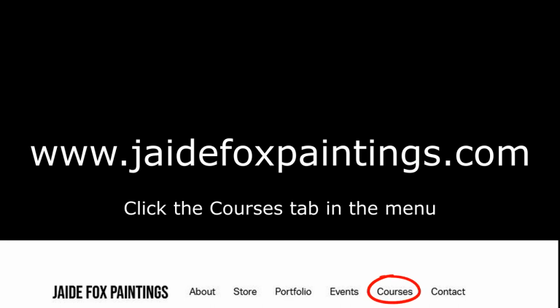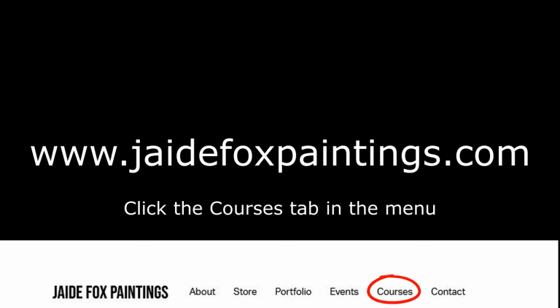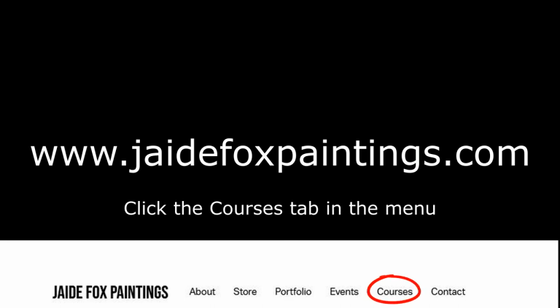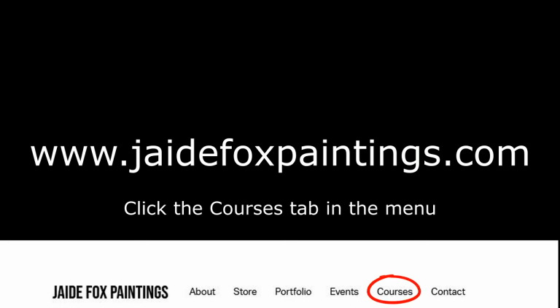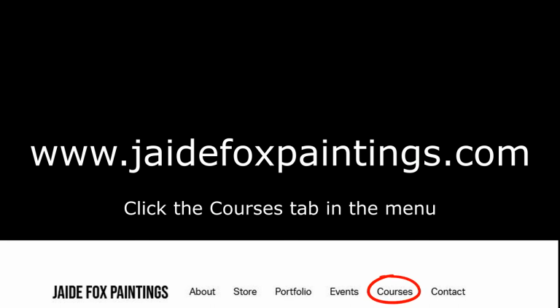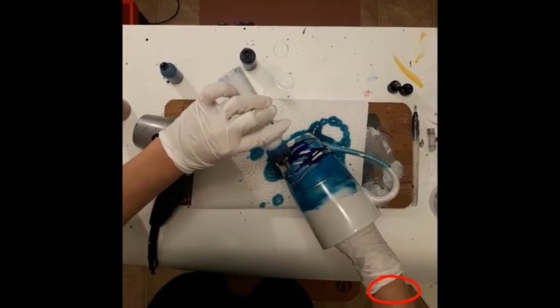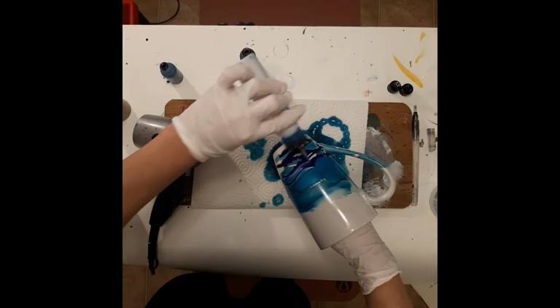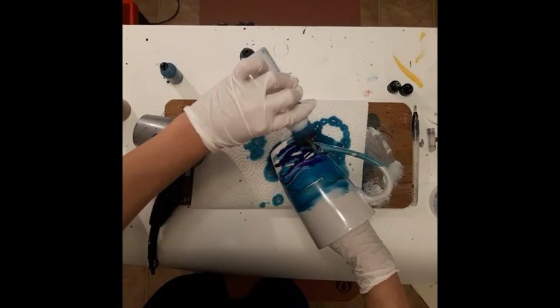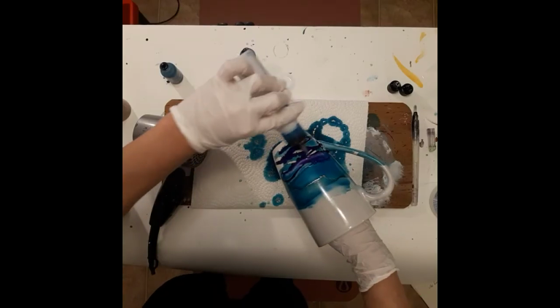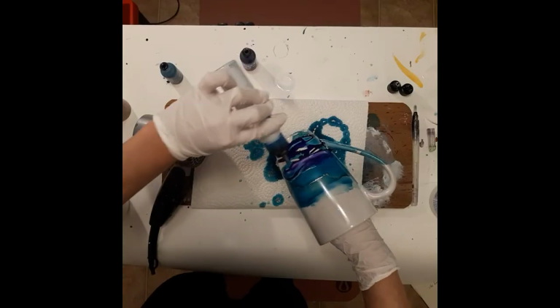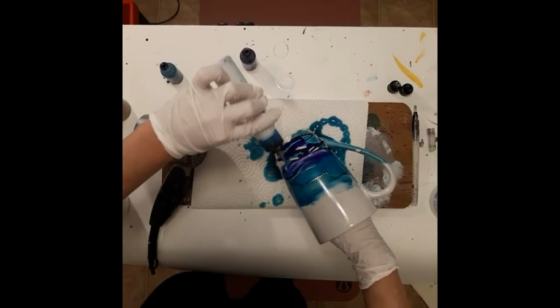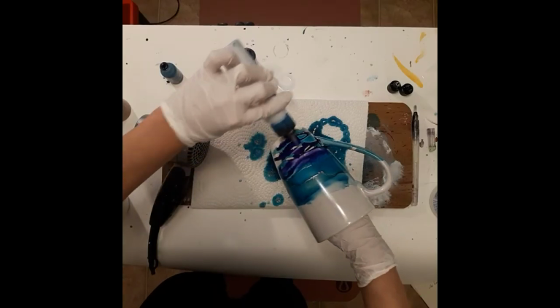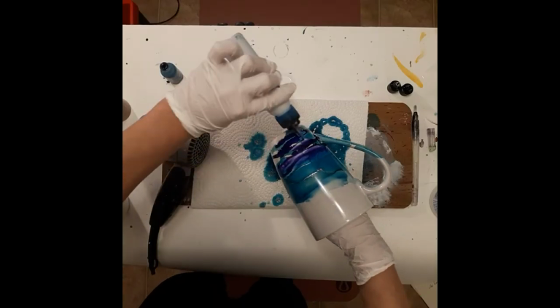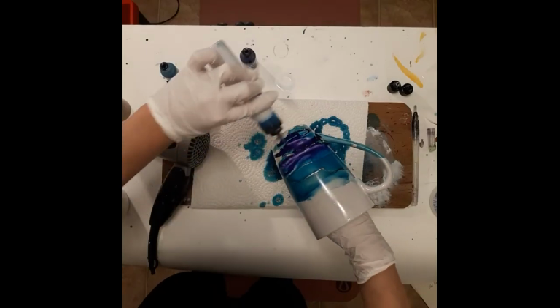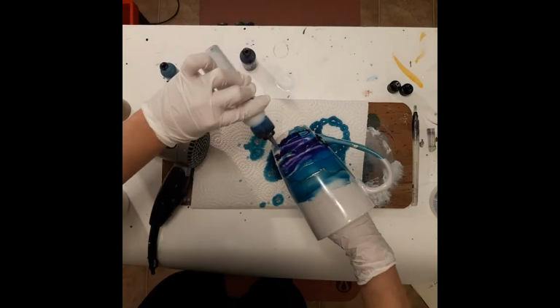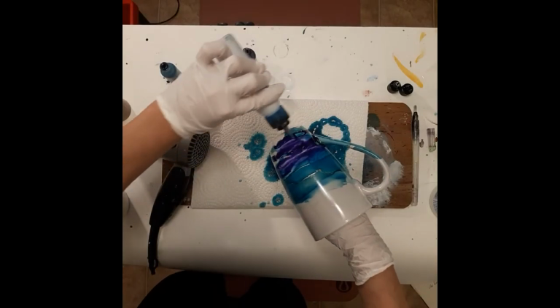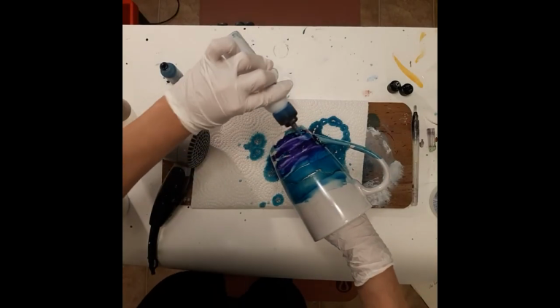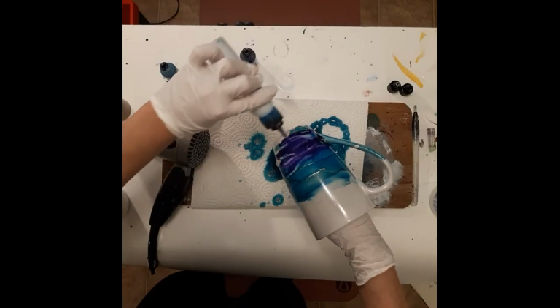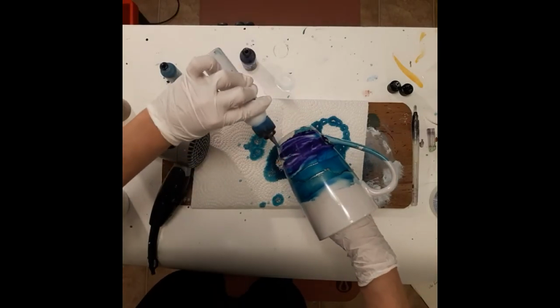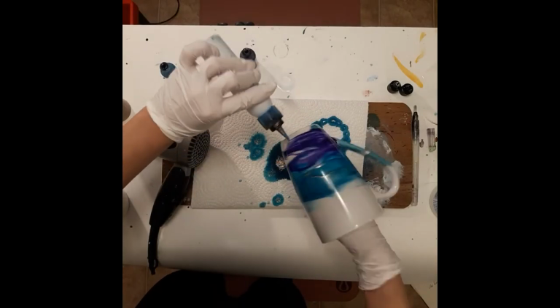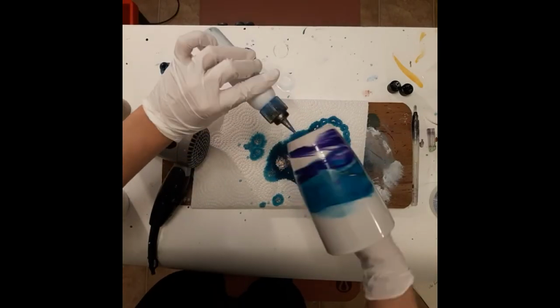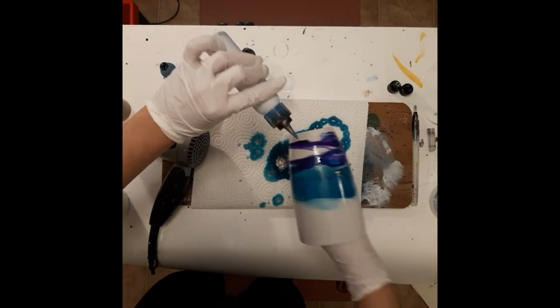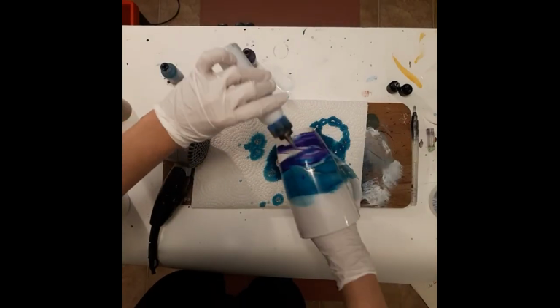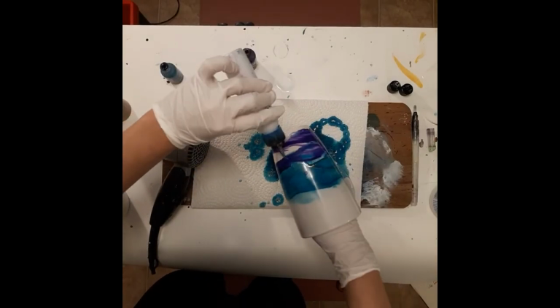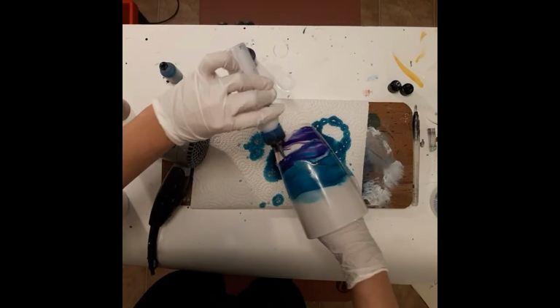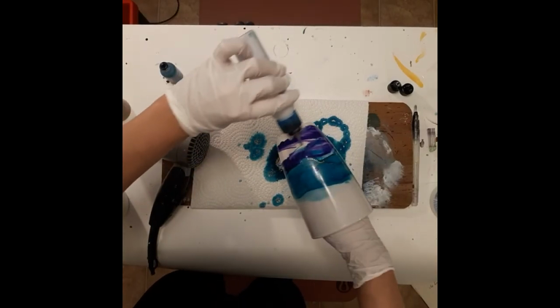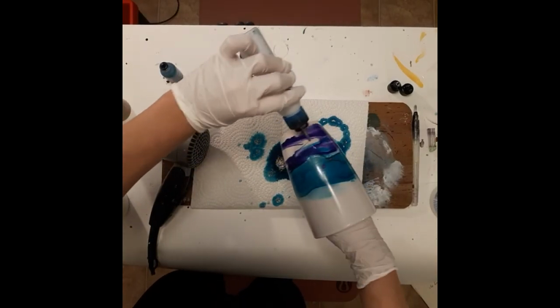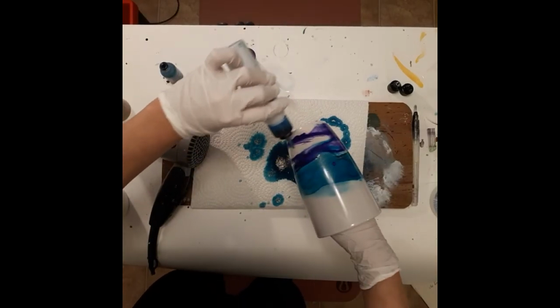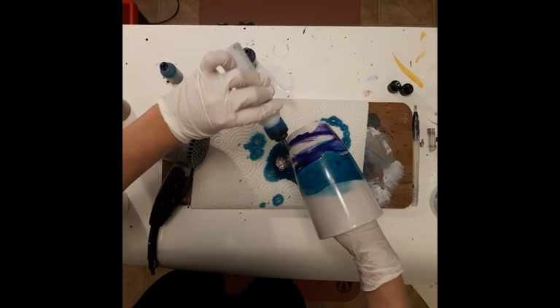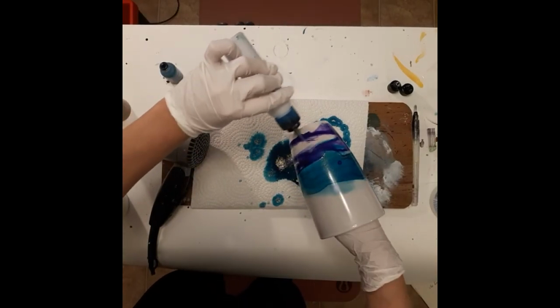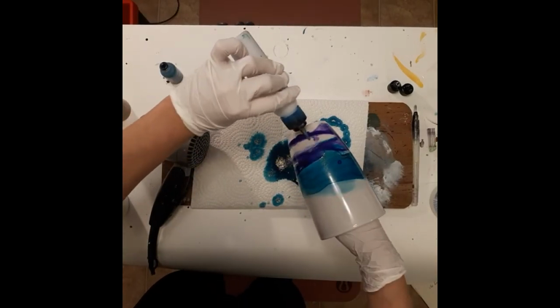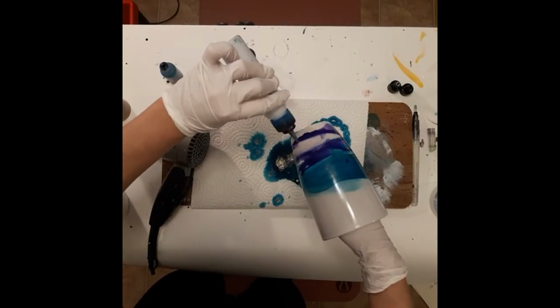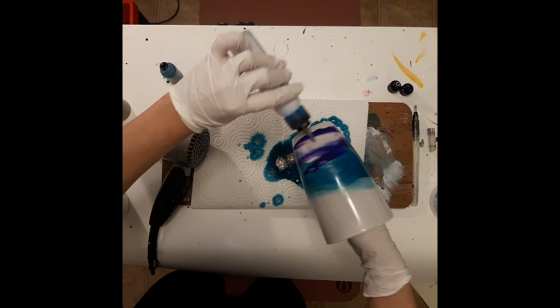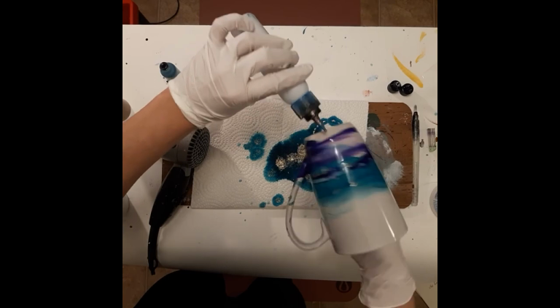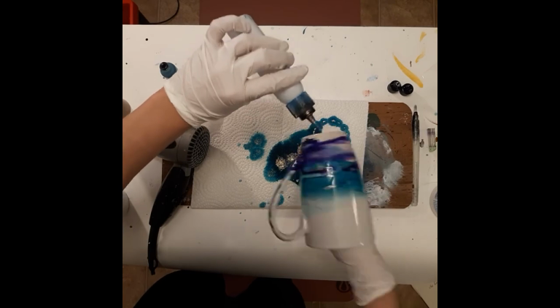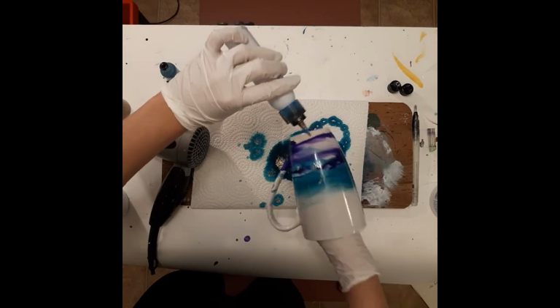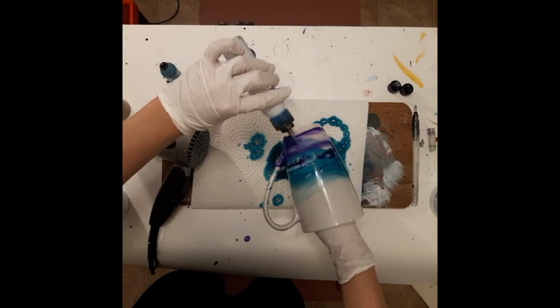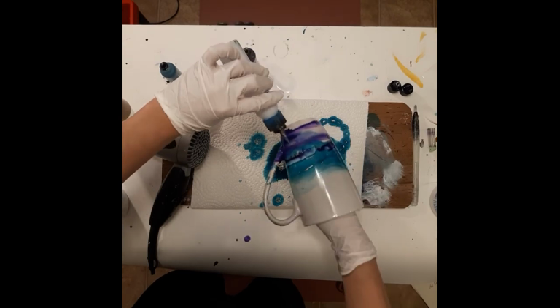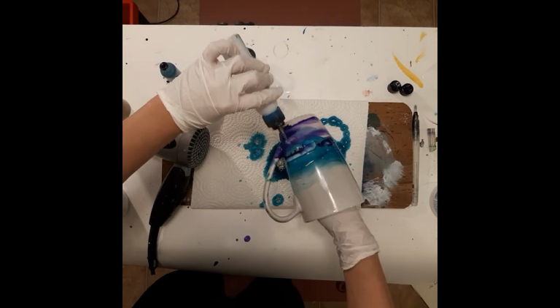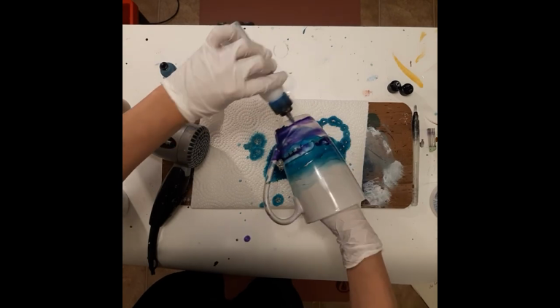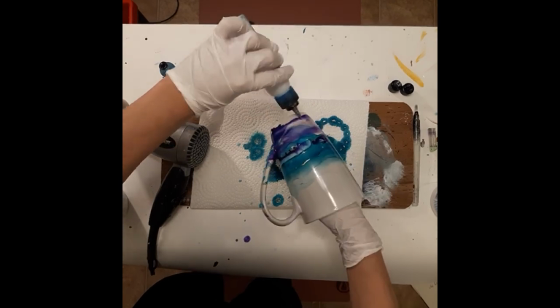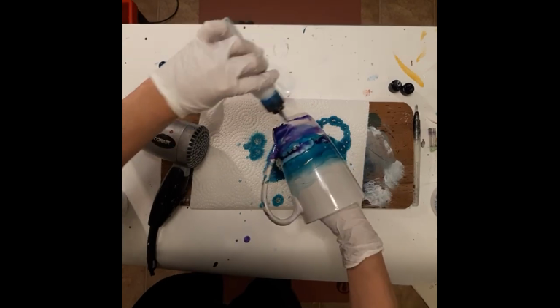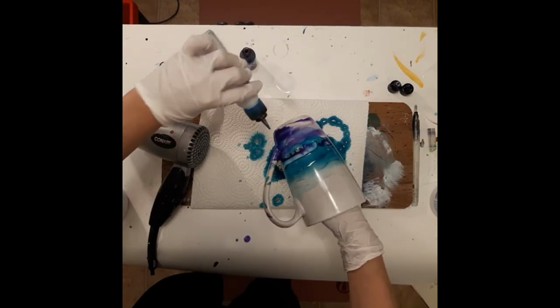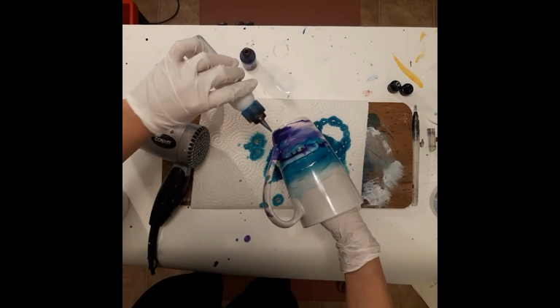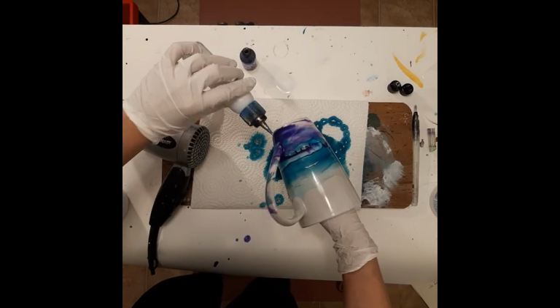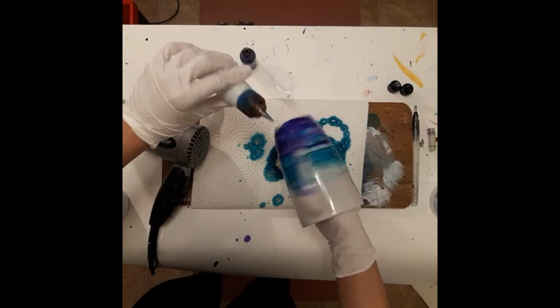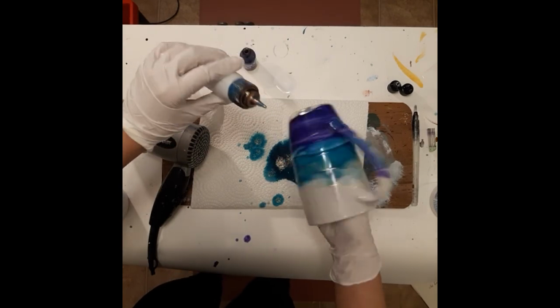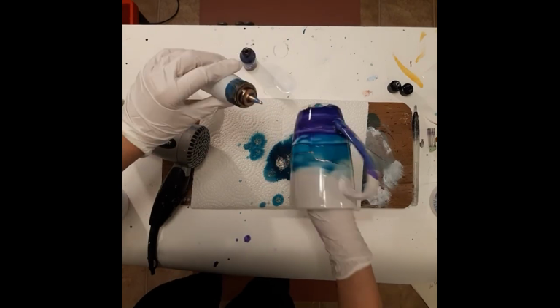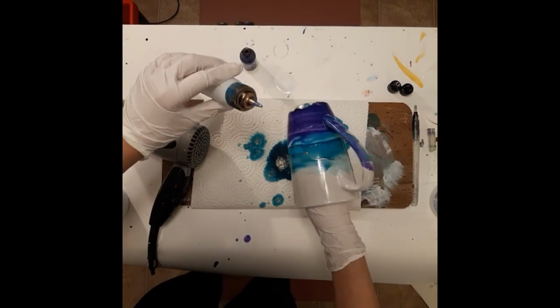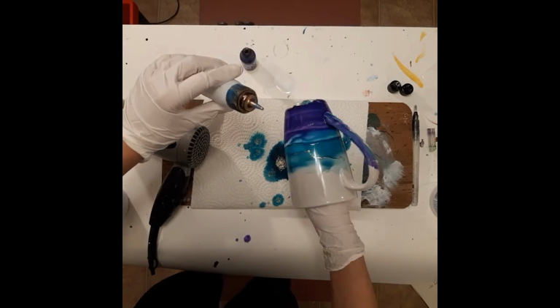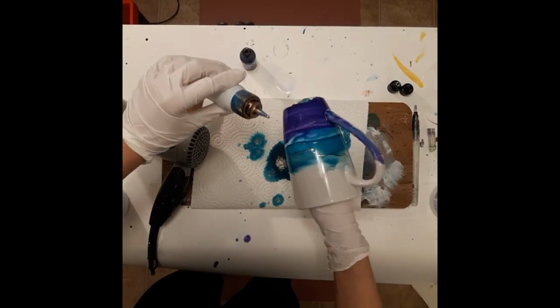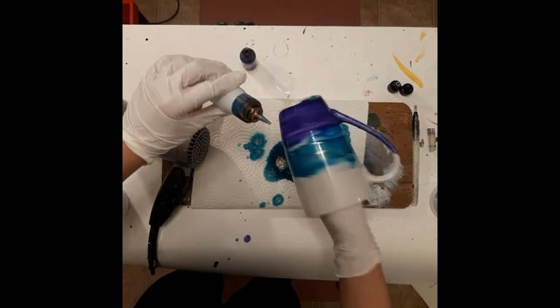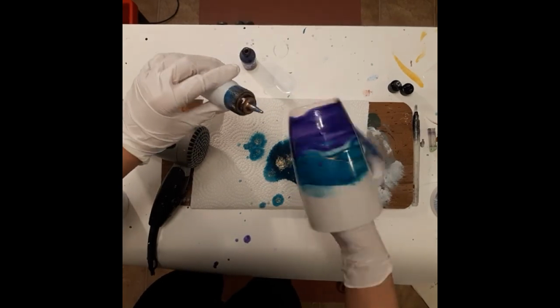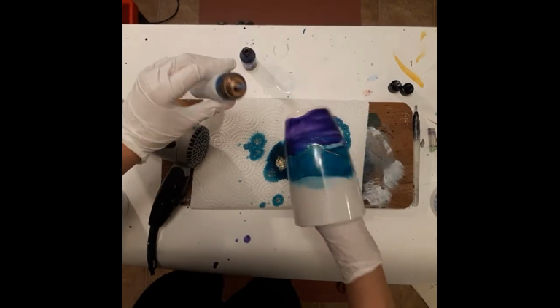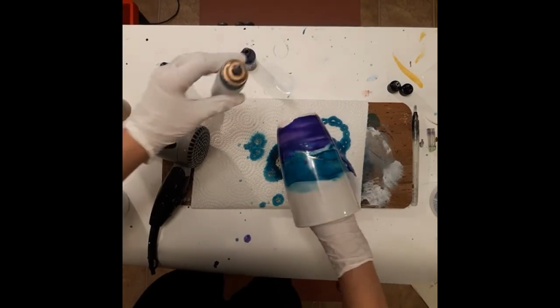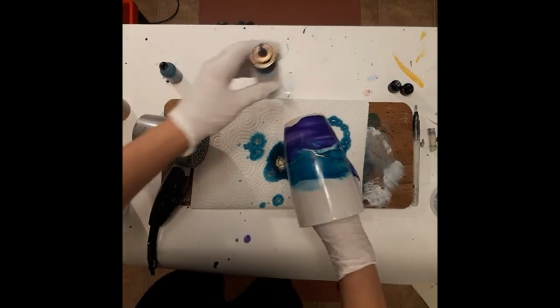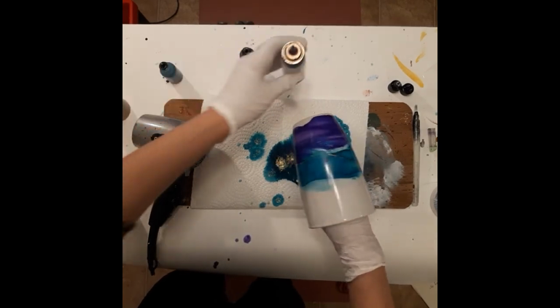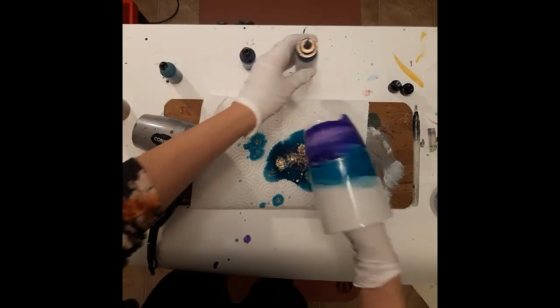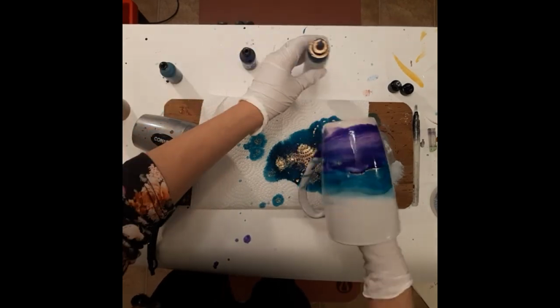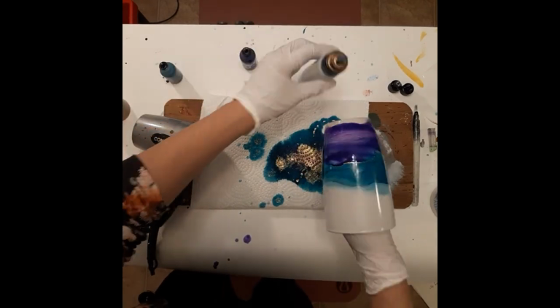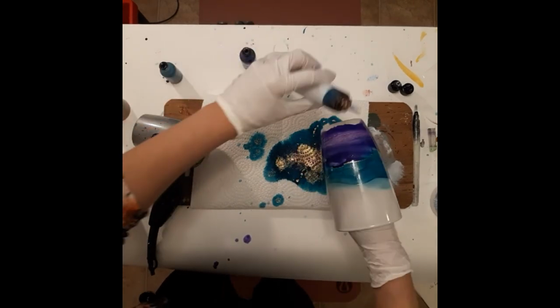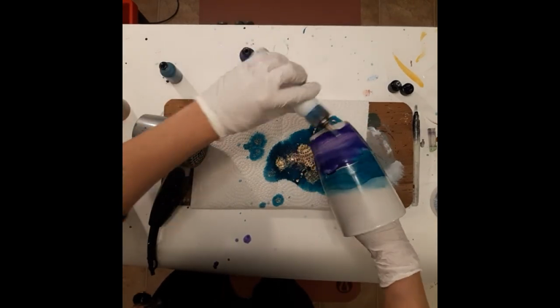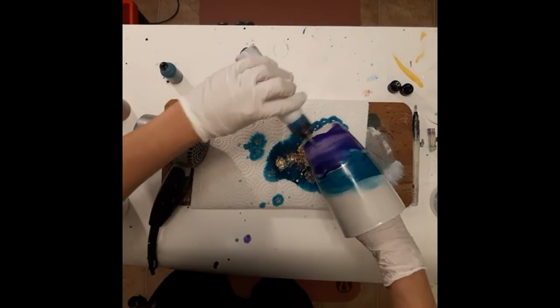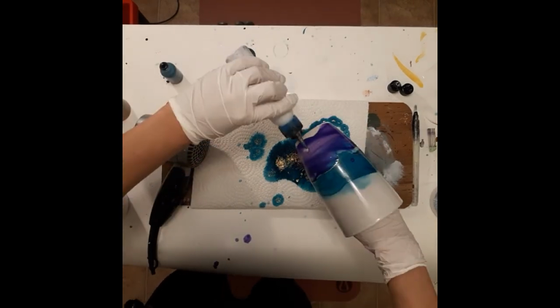We're going to blend the indigo down to the bottom. Whoopsie, I'm already flinging it all over myself. And we're going to blend the indigo off.